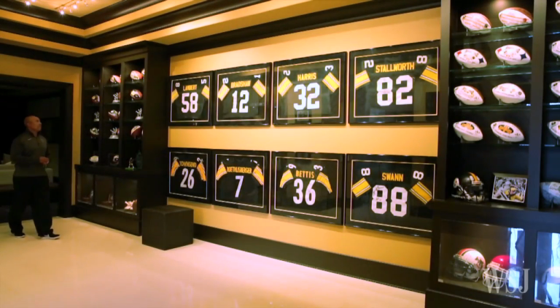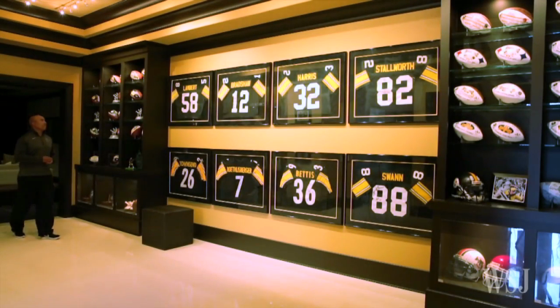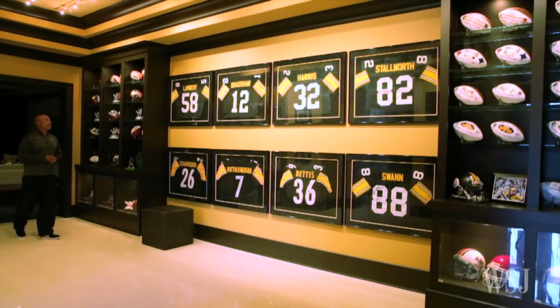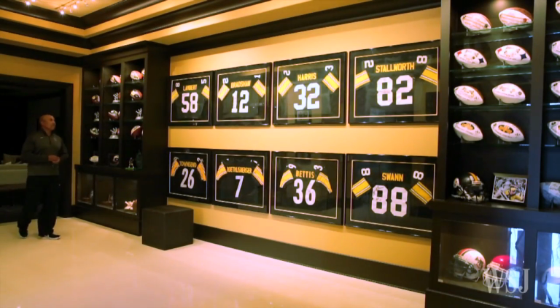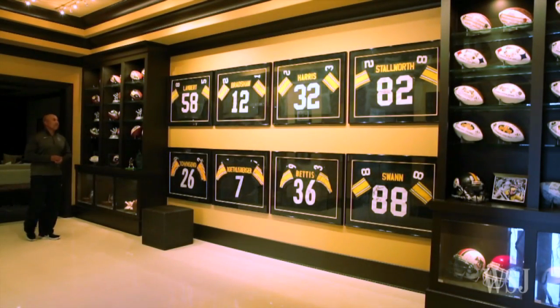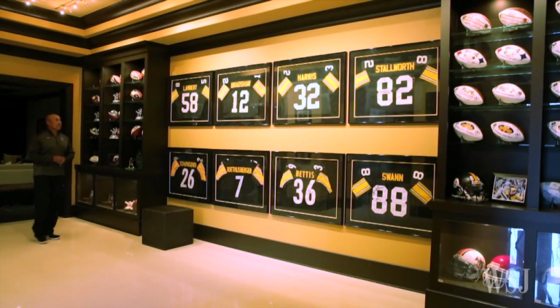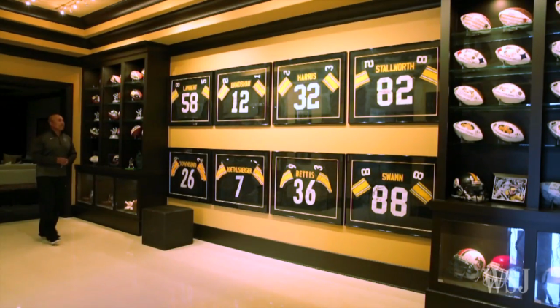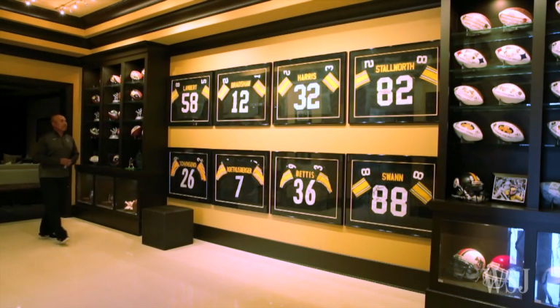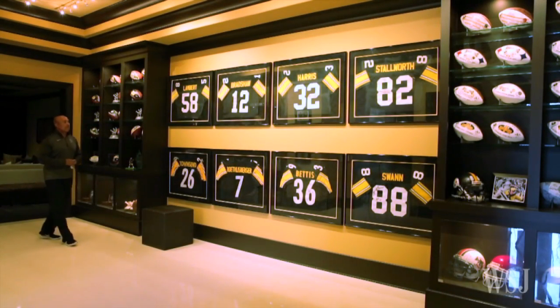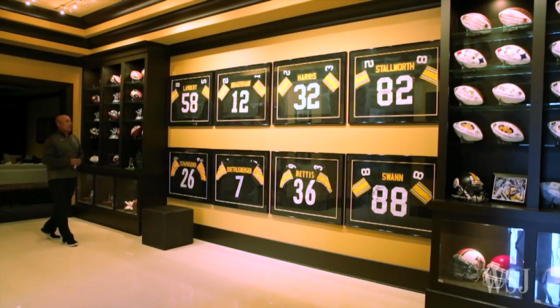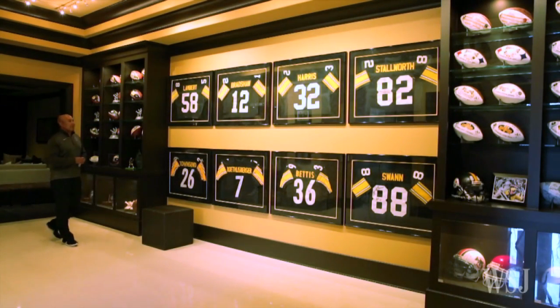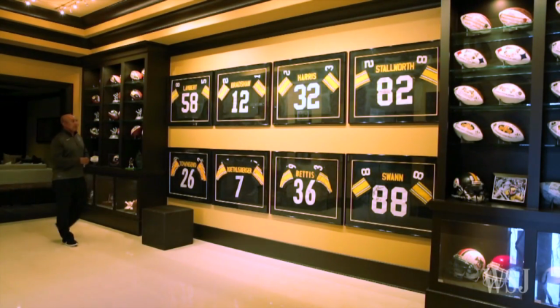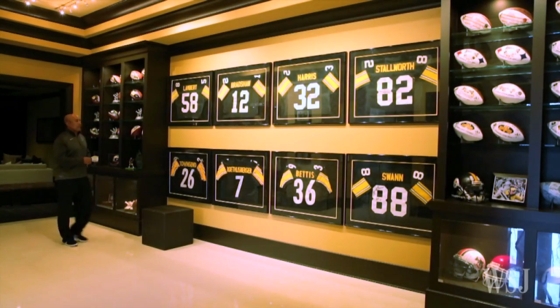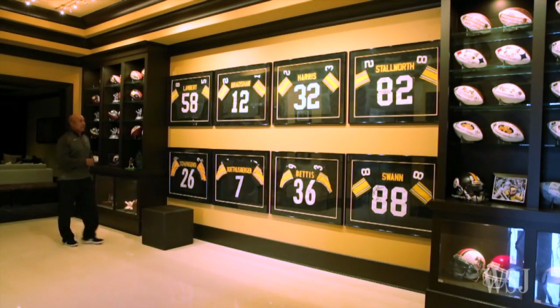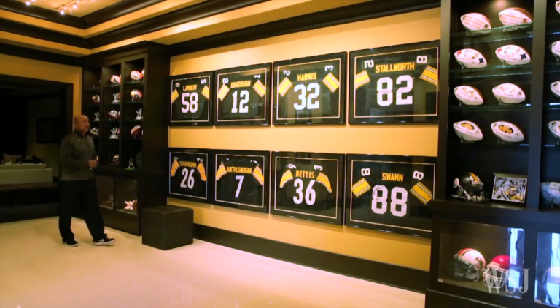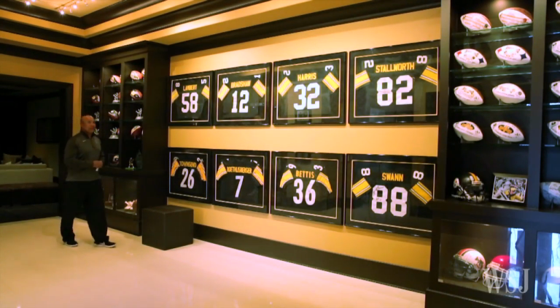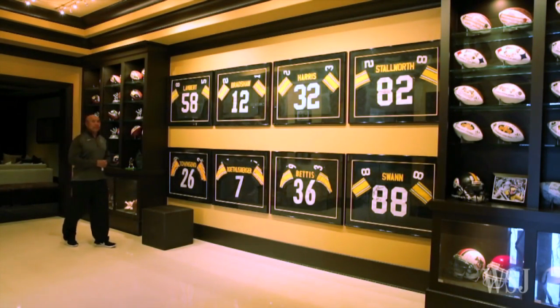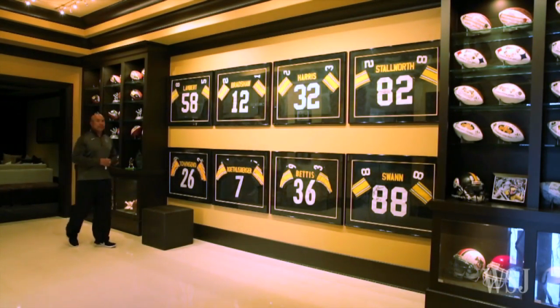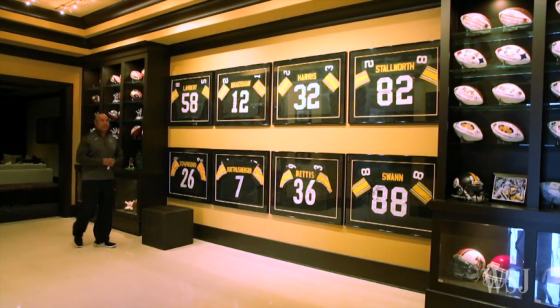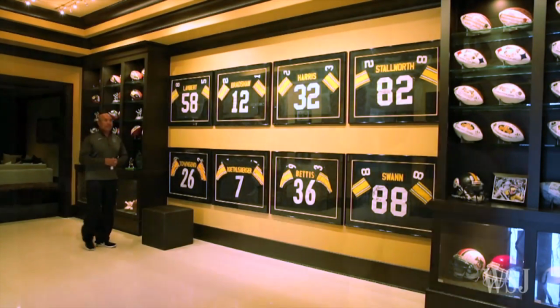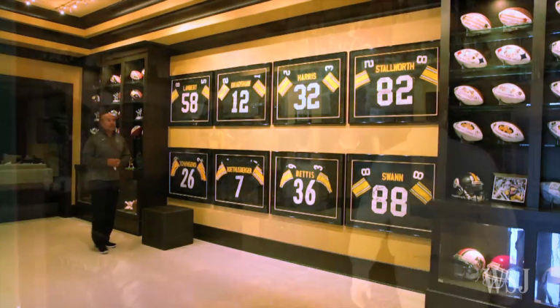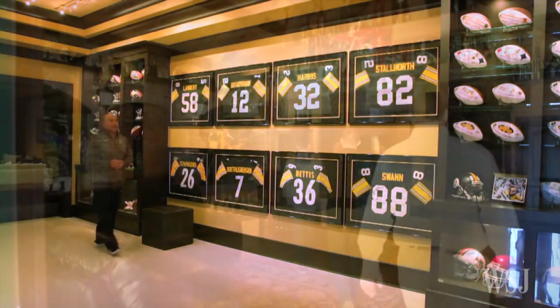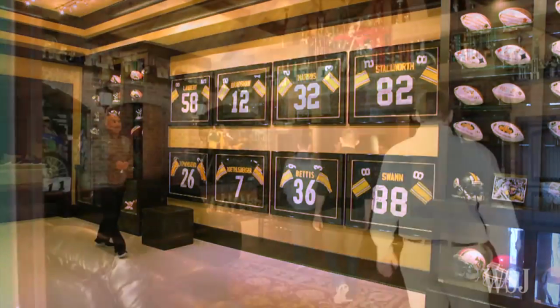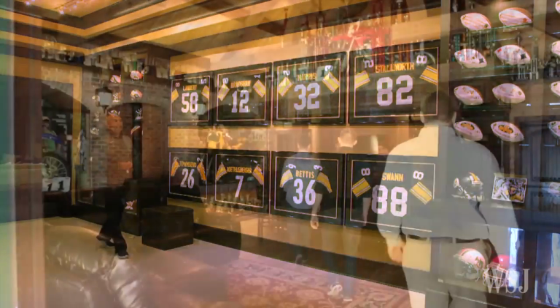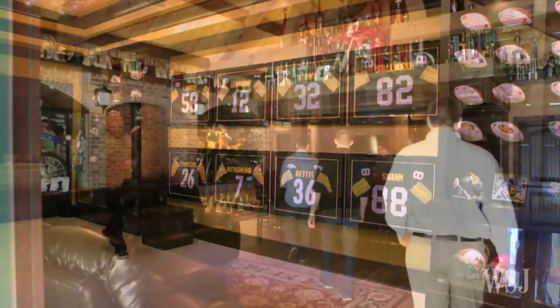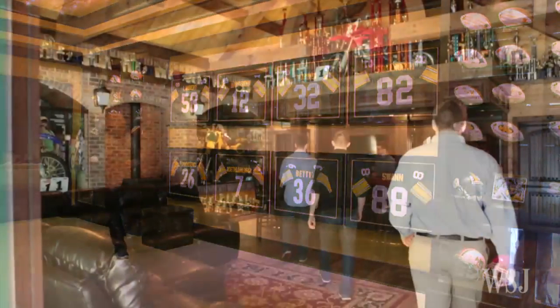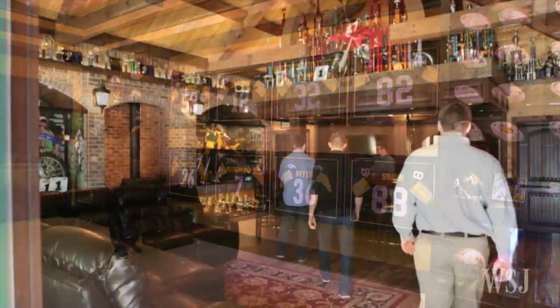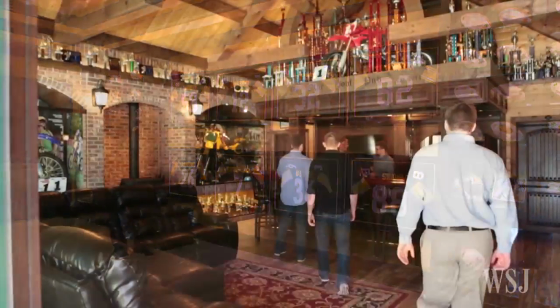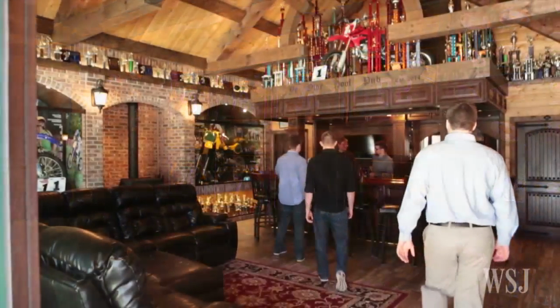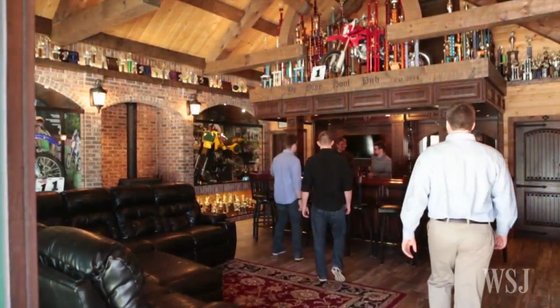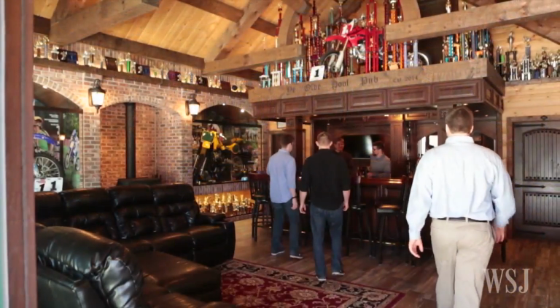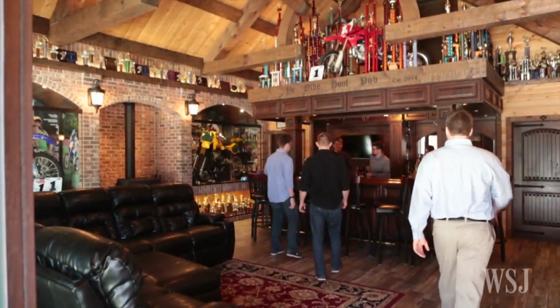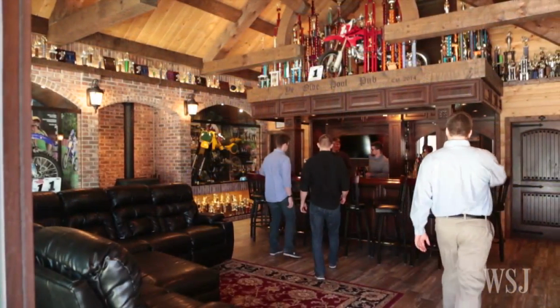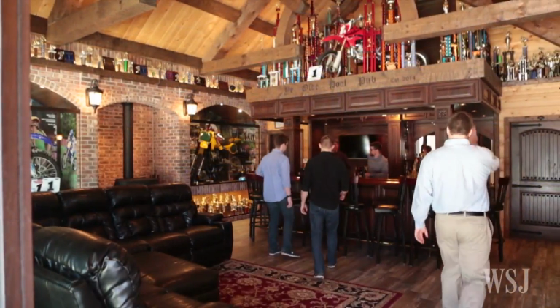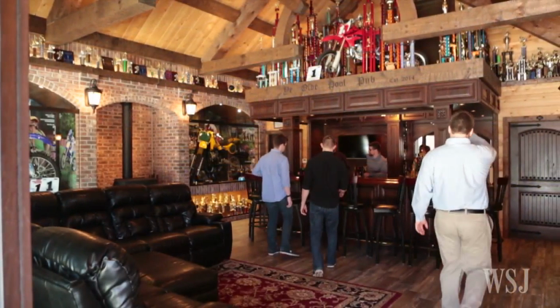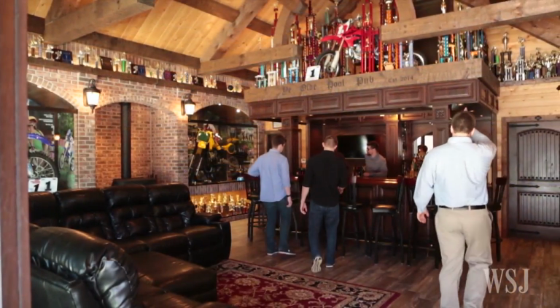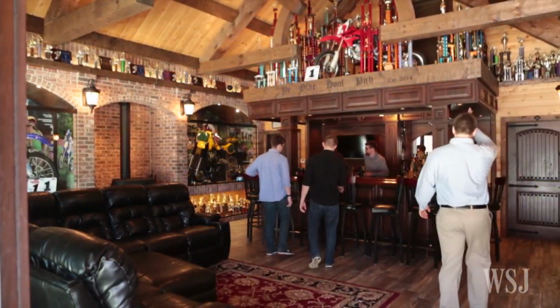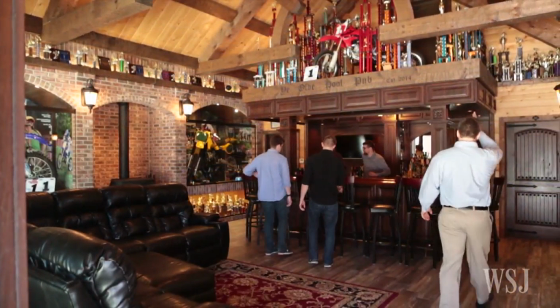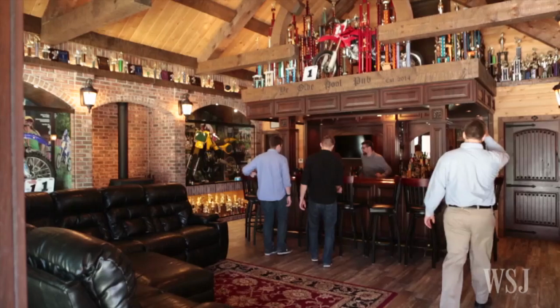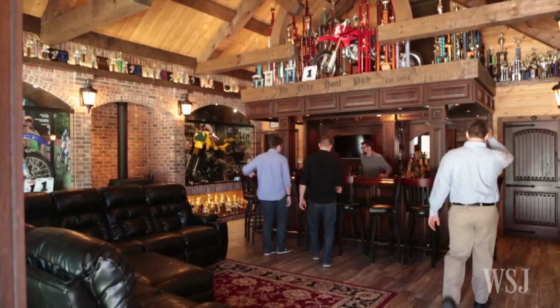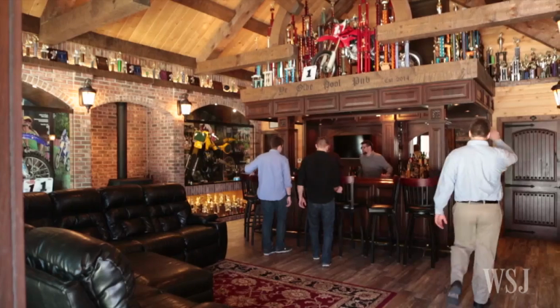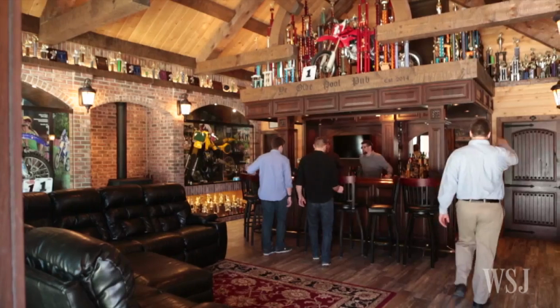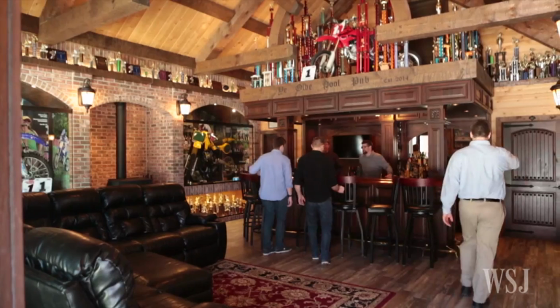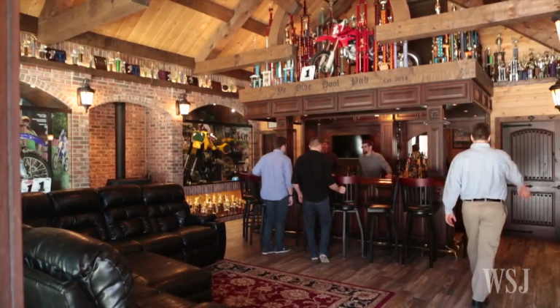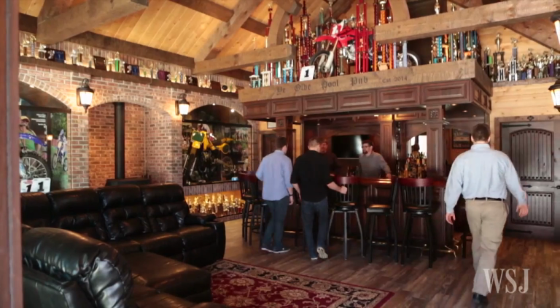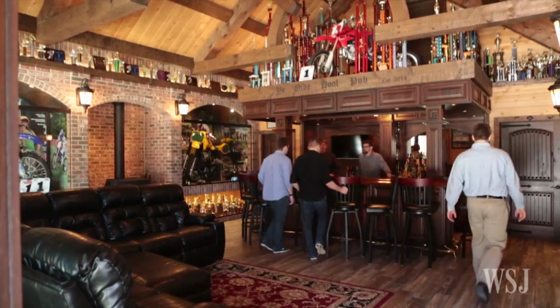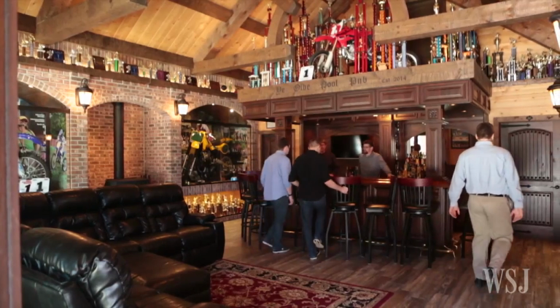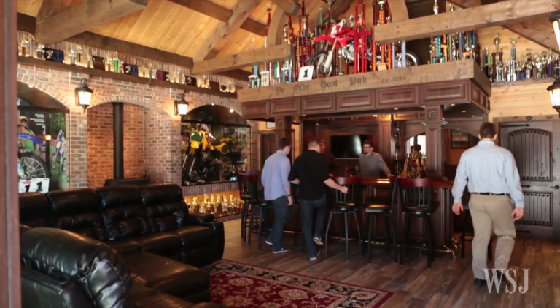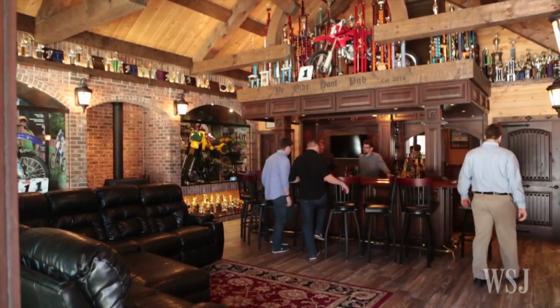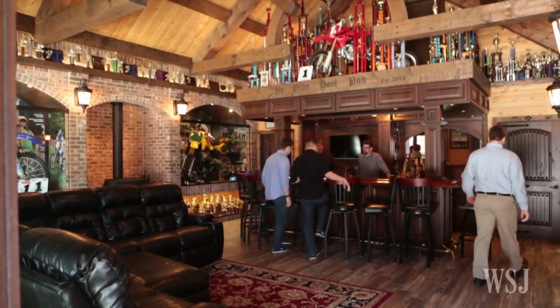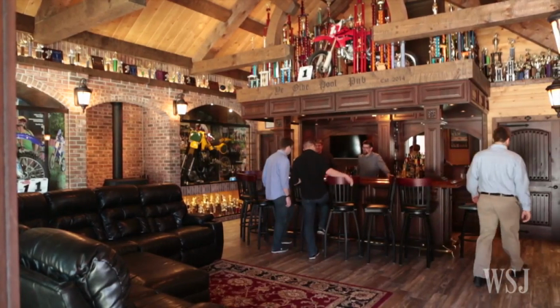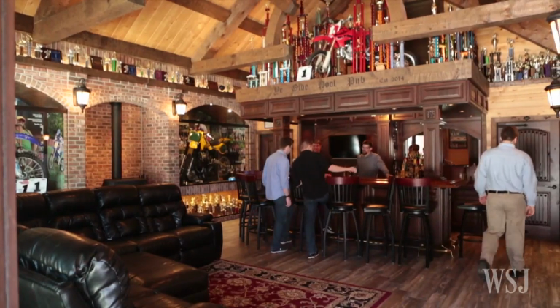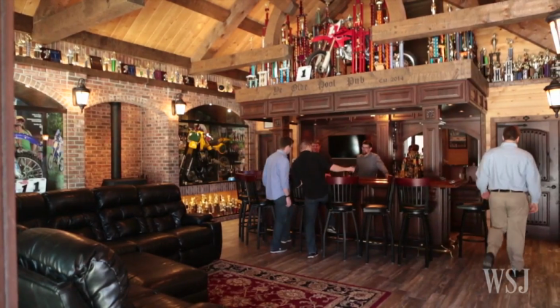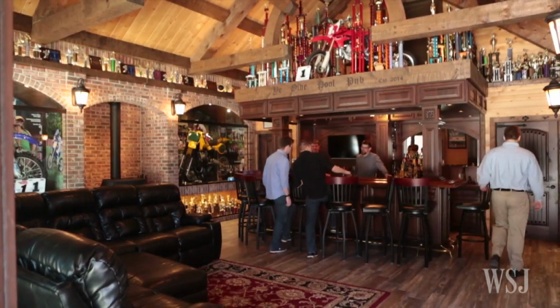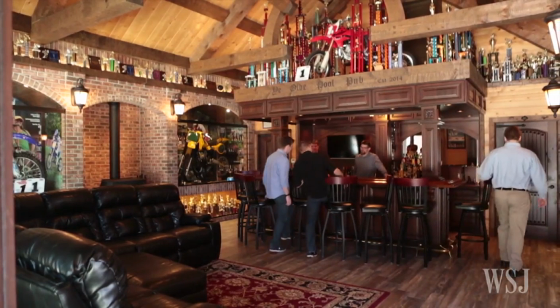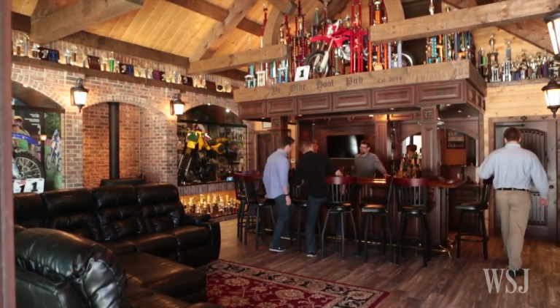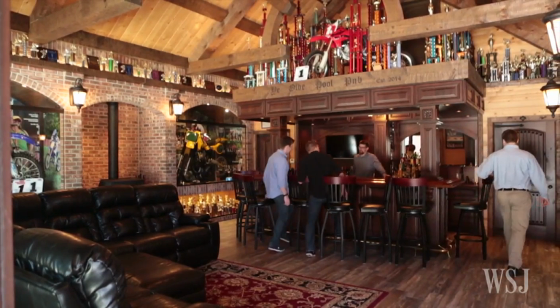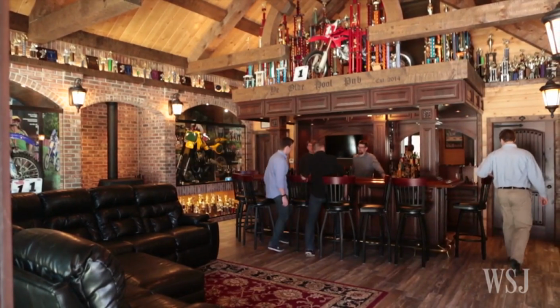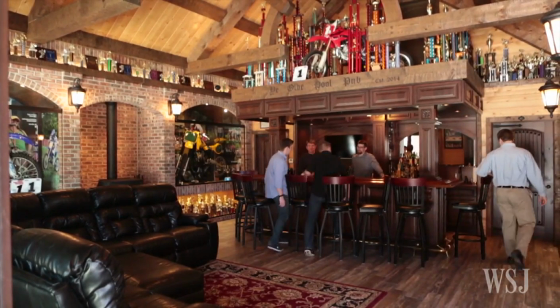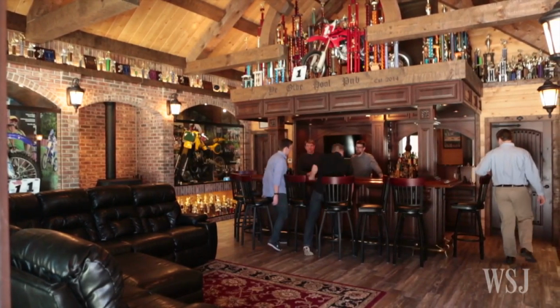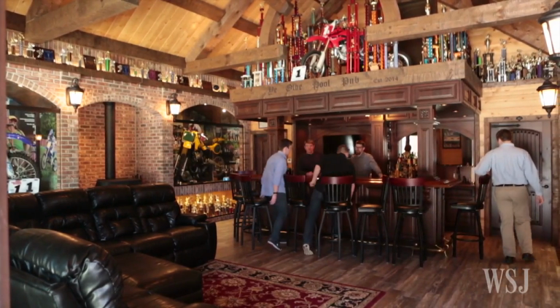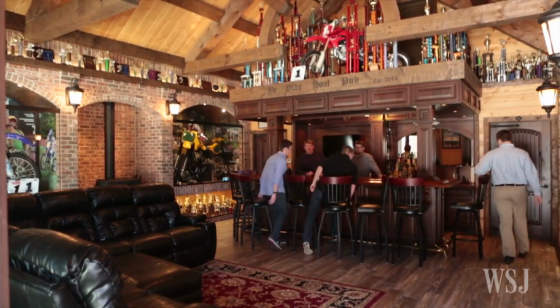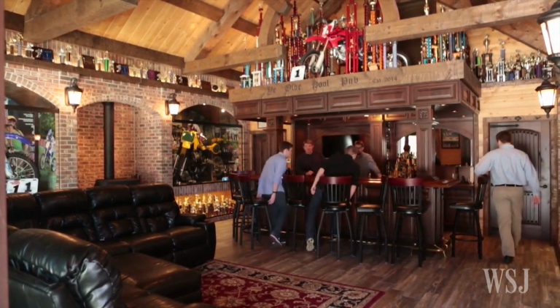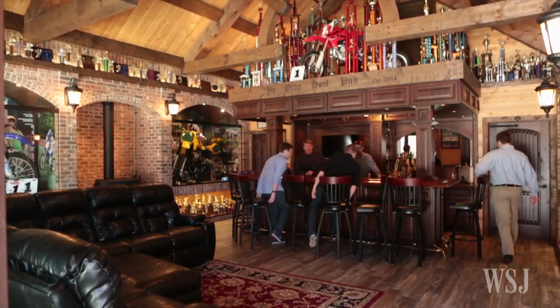Athletes, entertainers, and hunting enthusiasts are creating spaces in their homes dedicated to showcasing awards and trophies.